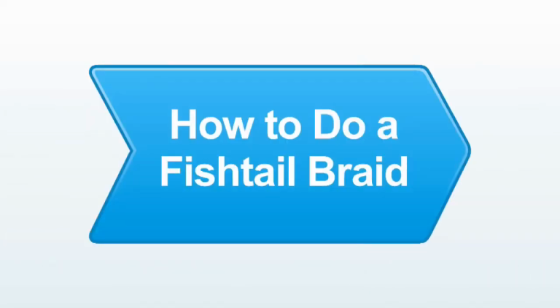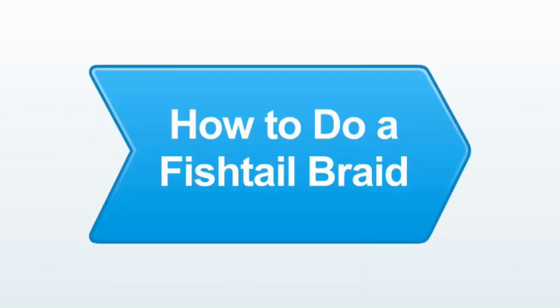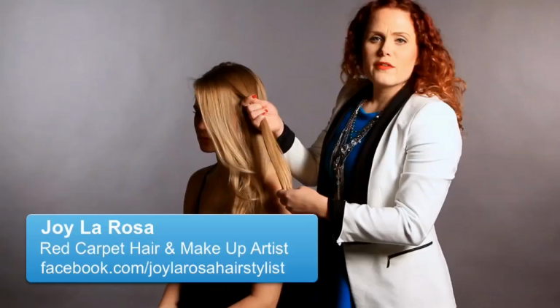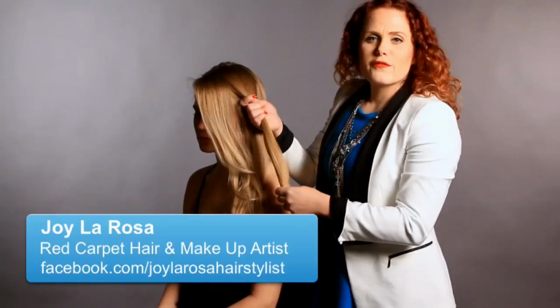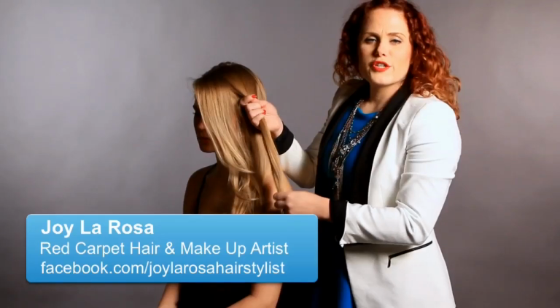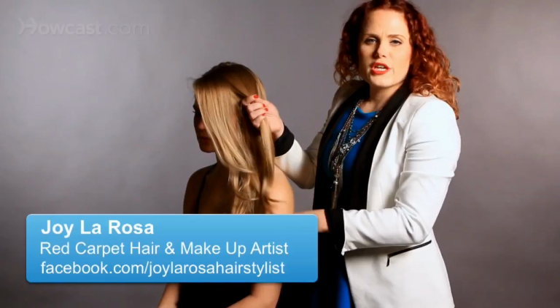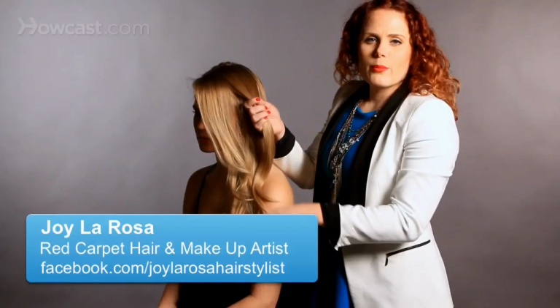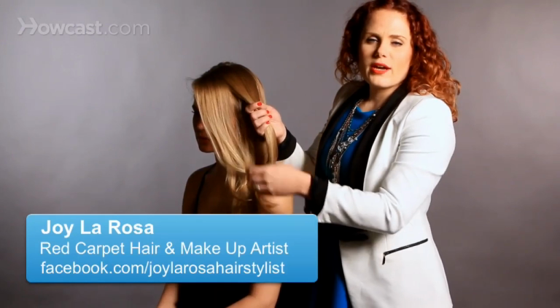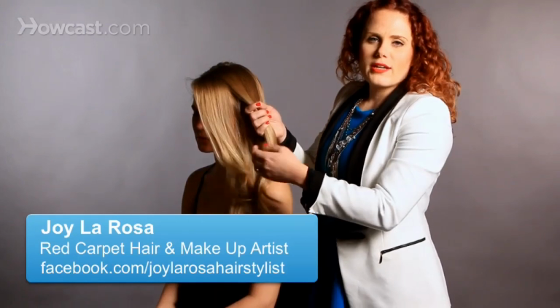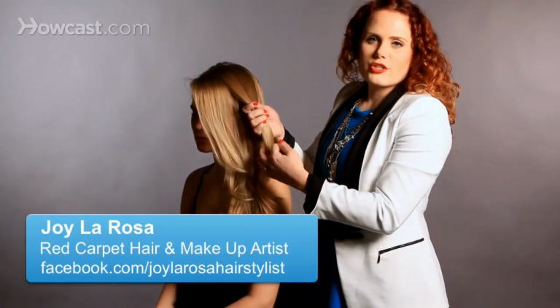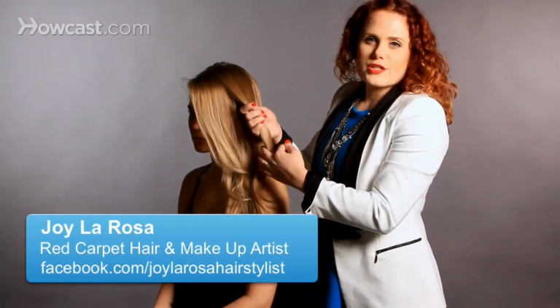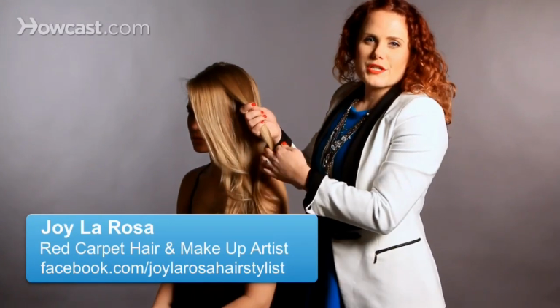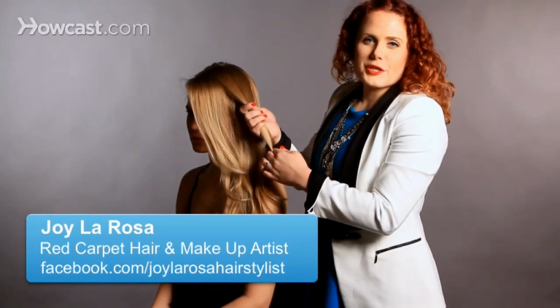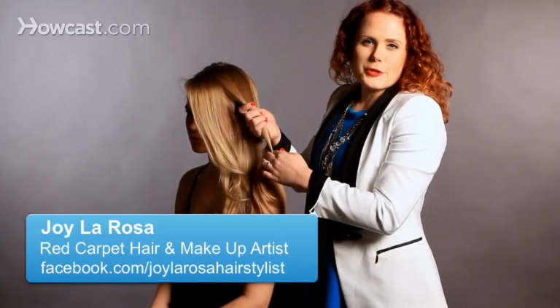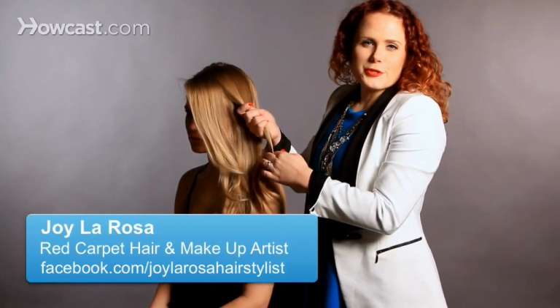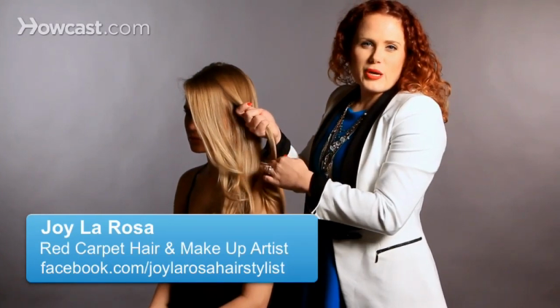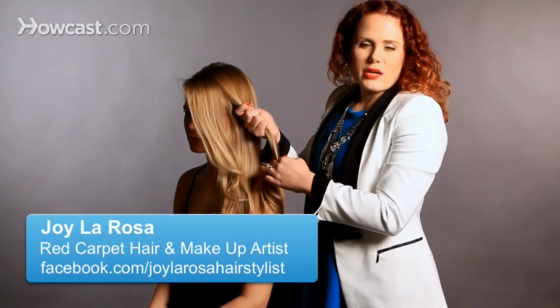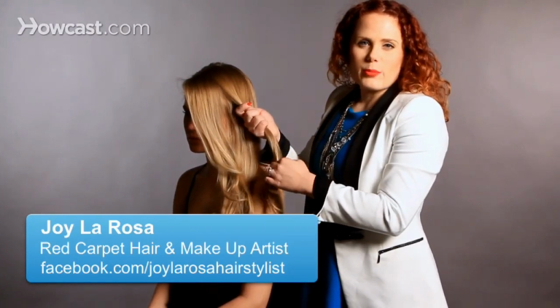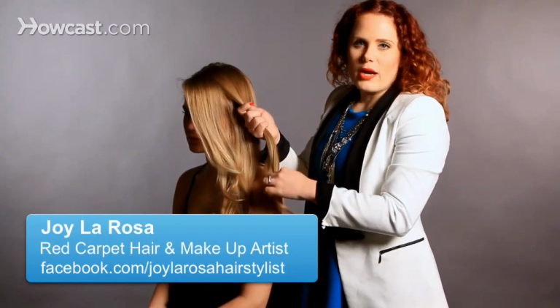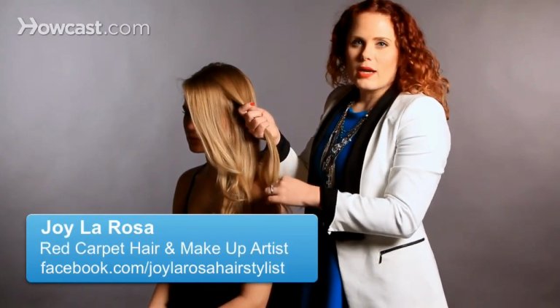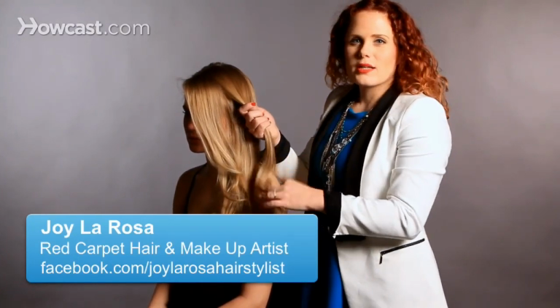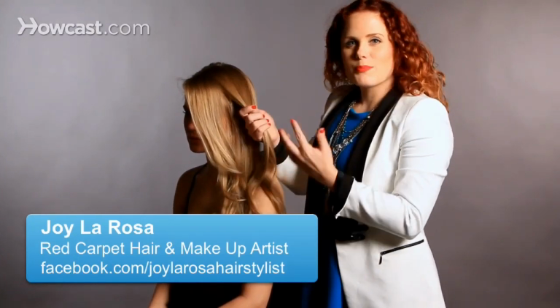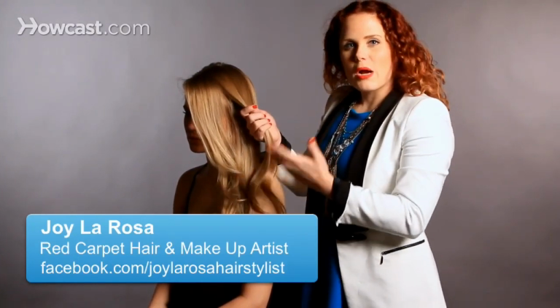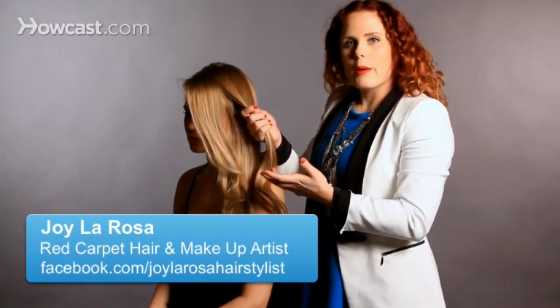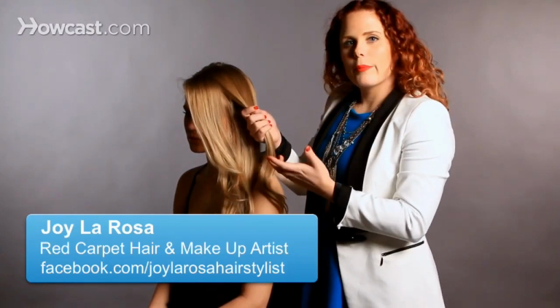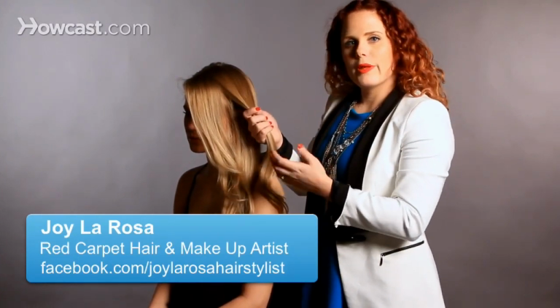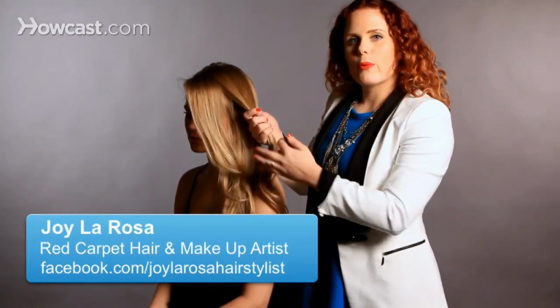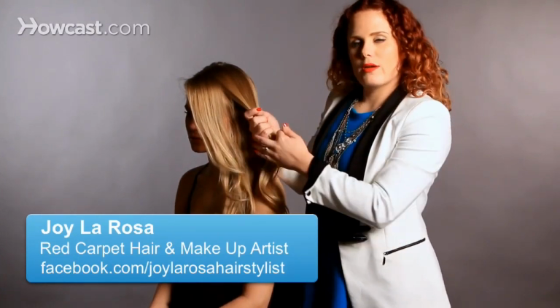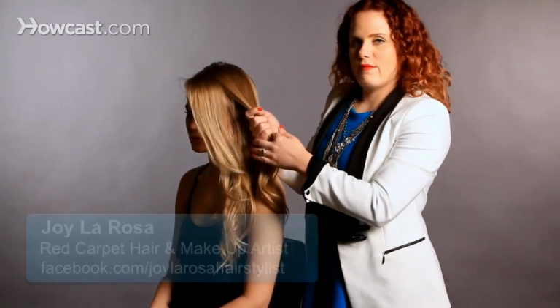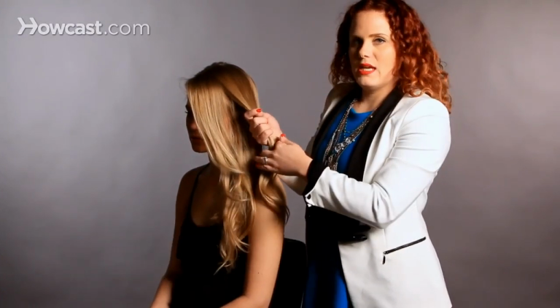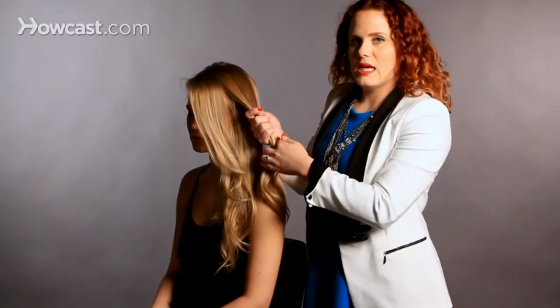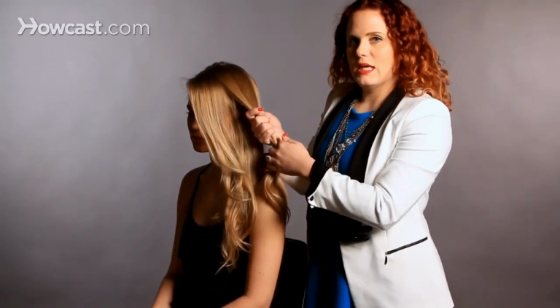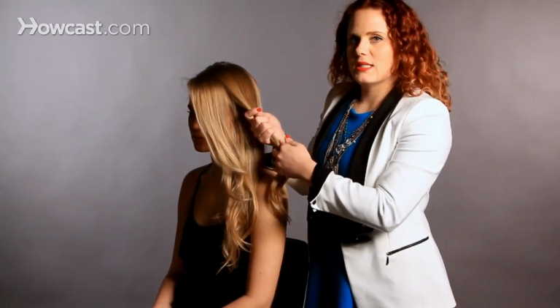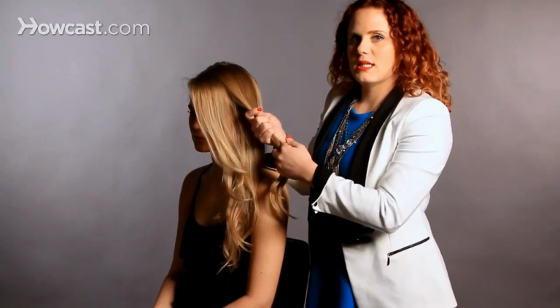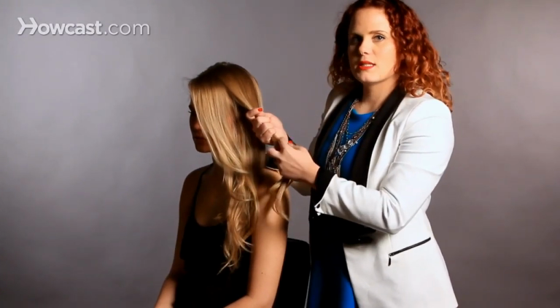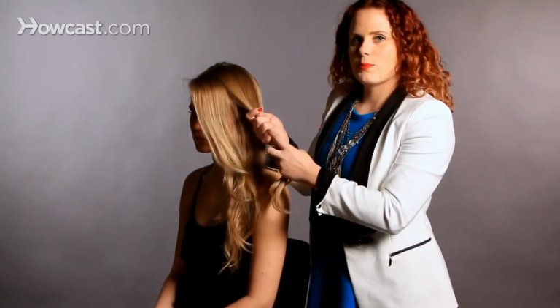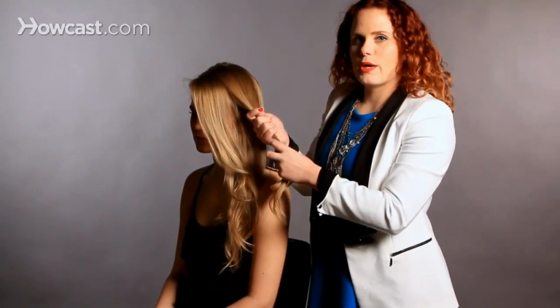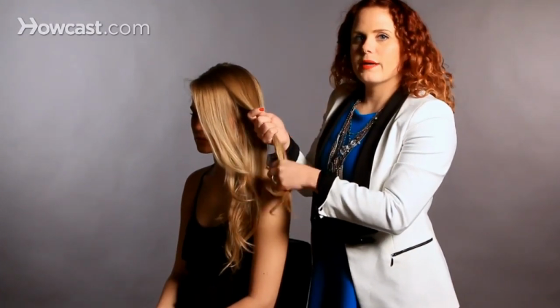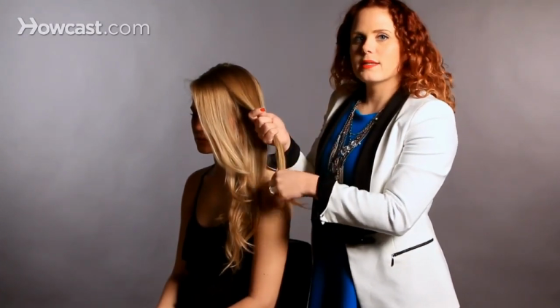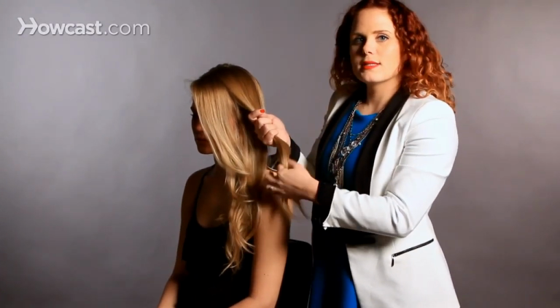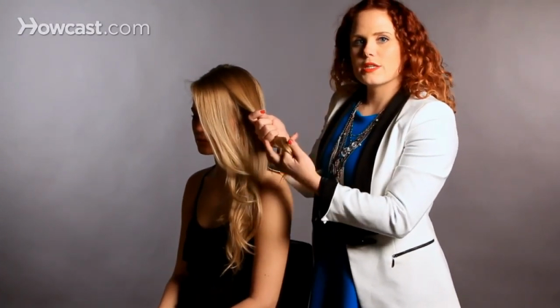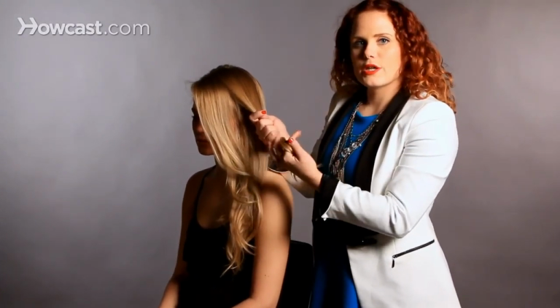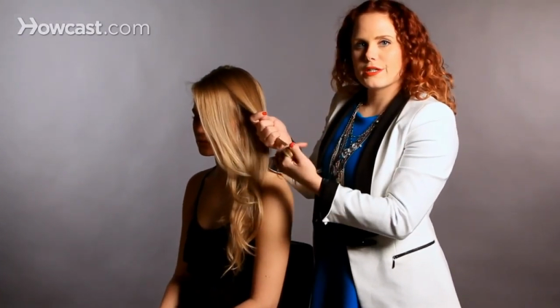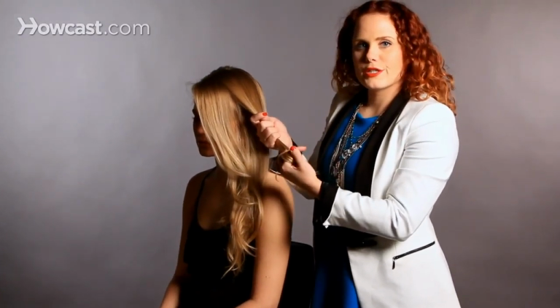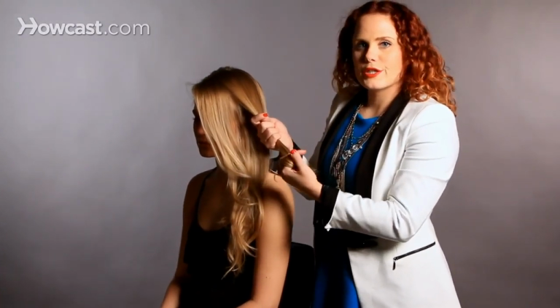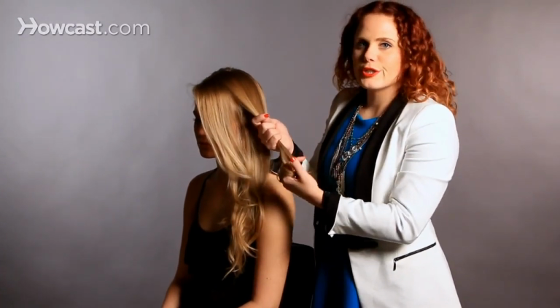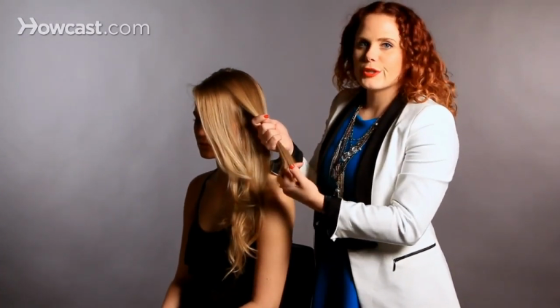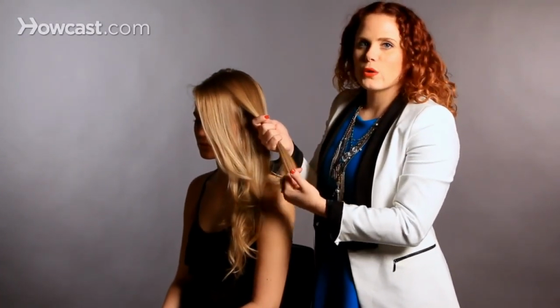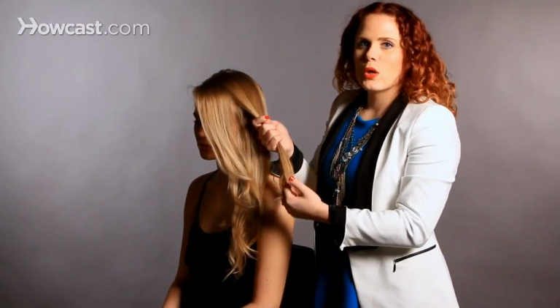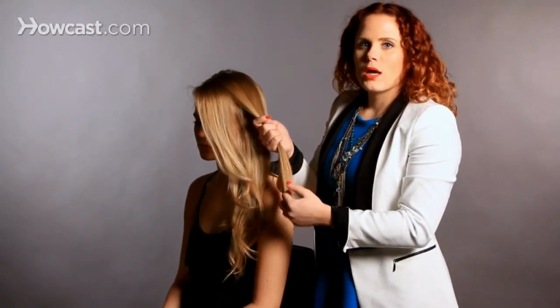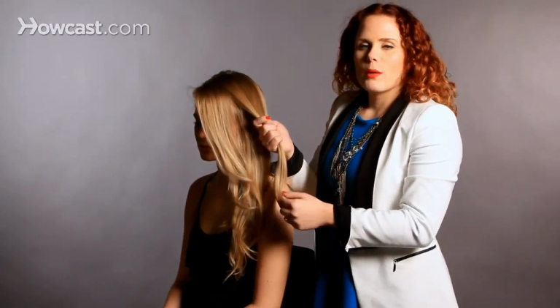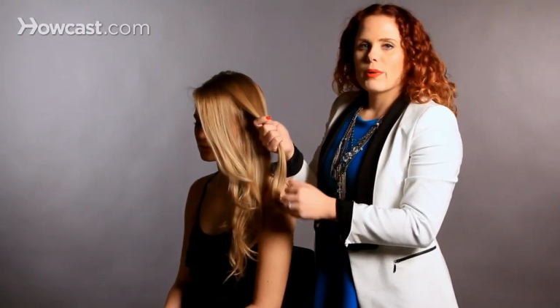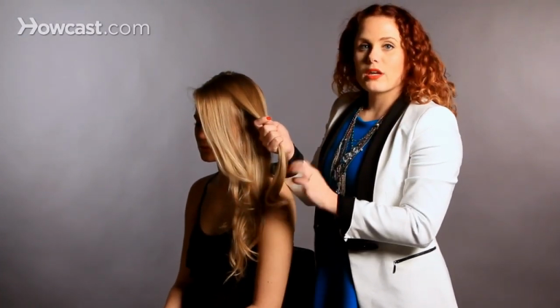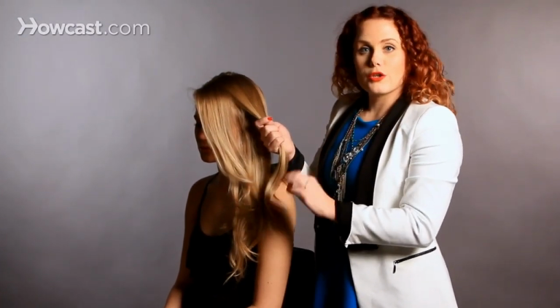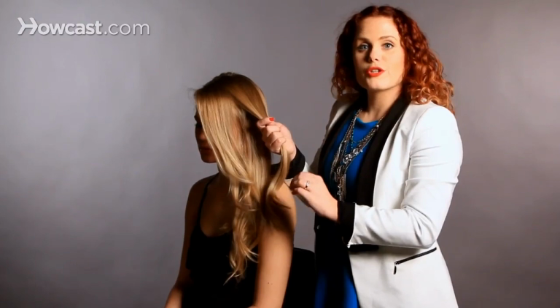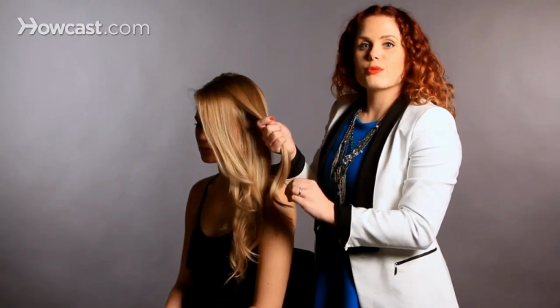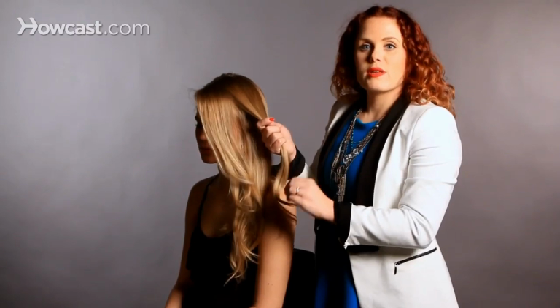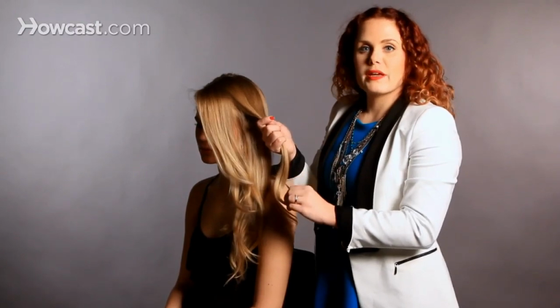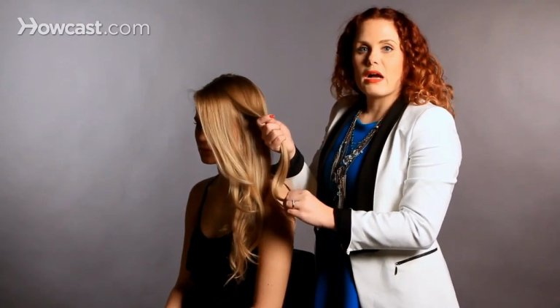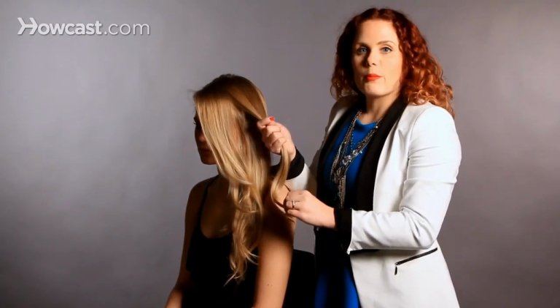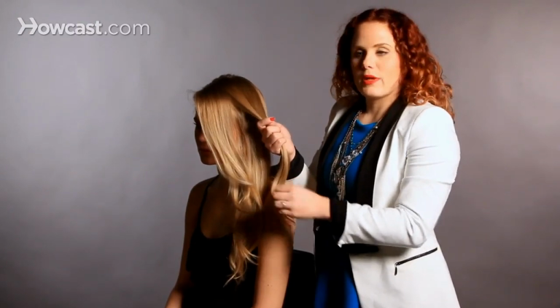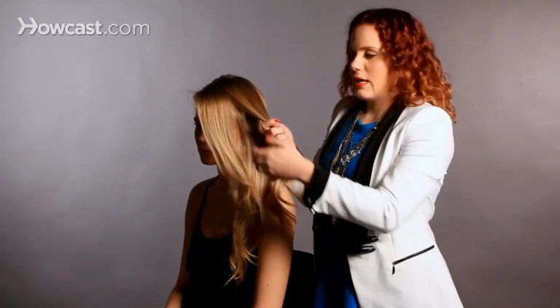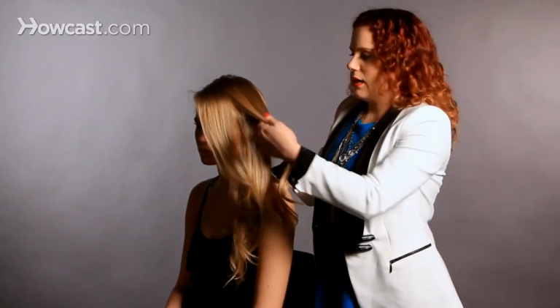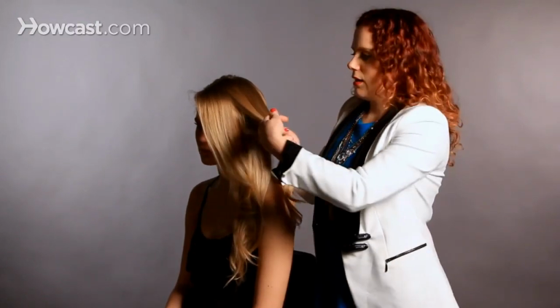The fishtail braid is just a two-strand braid. It's probably one of the easiest braids there is to do, but it looks really complicated.